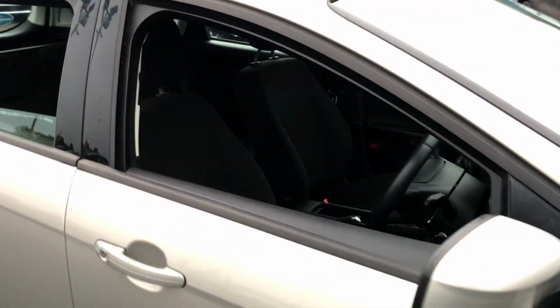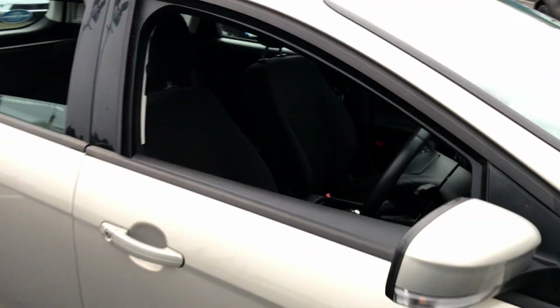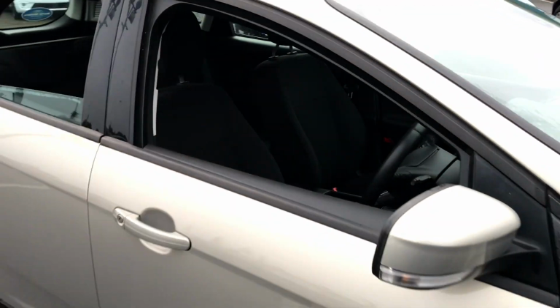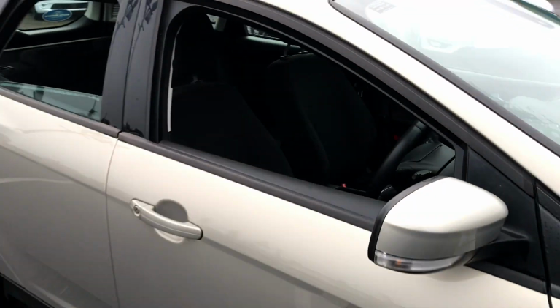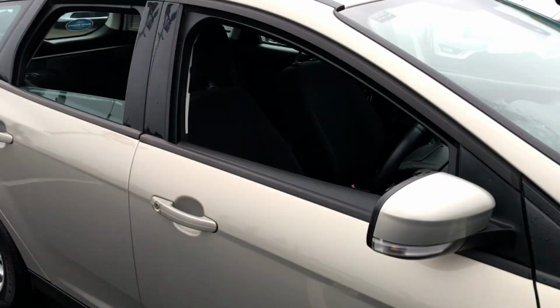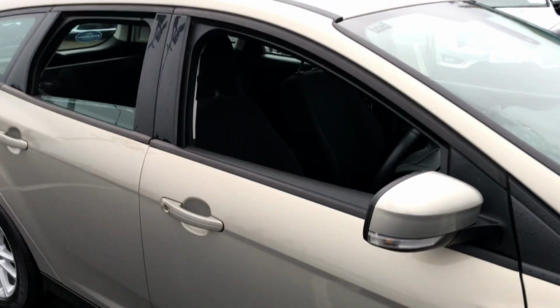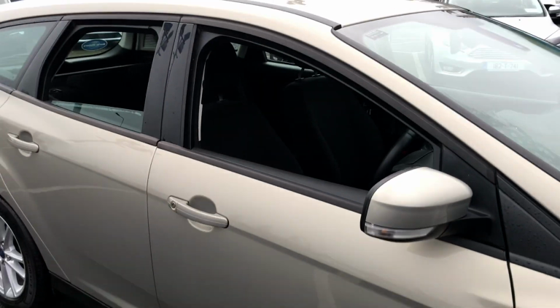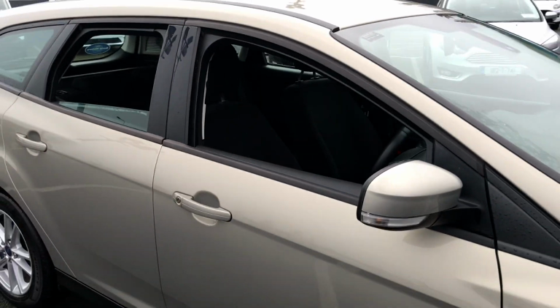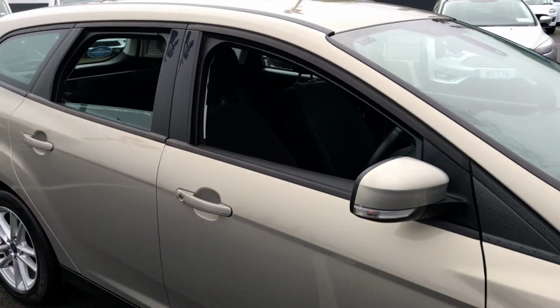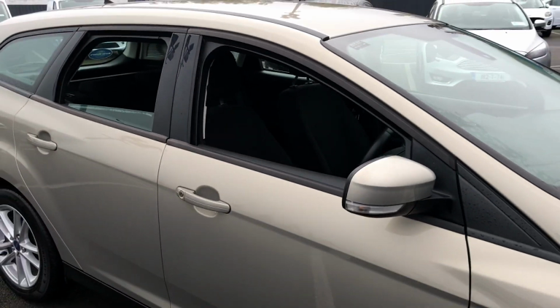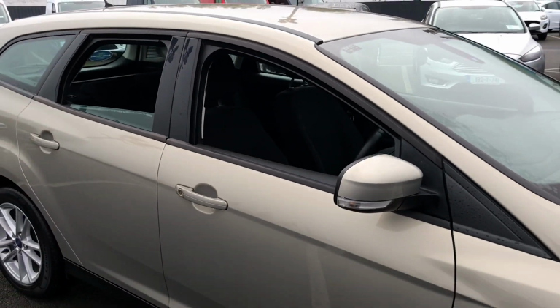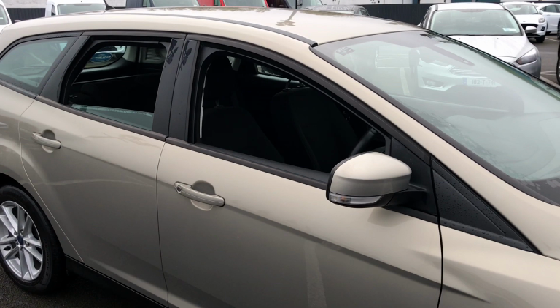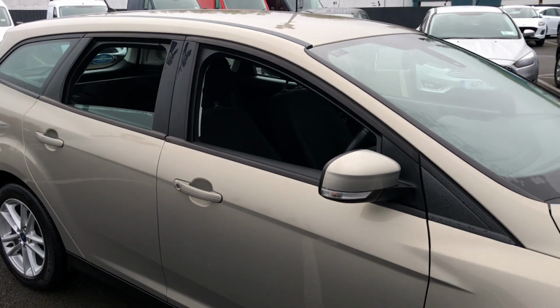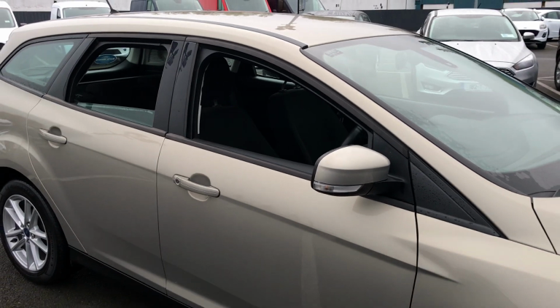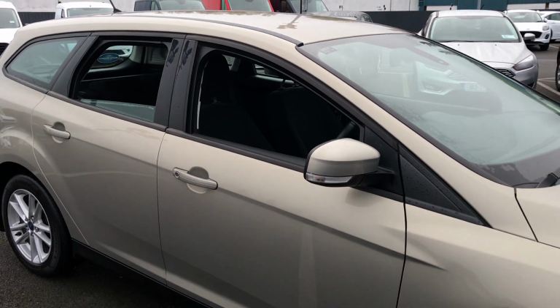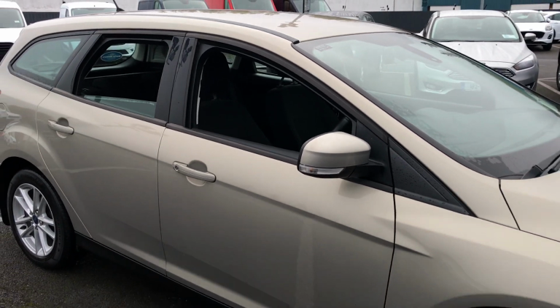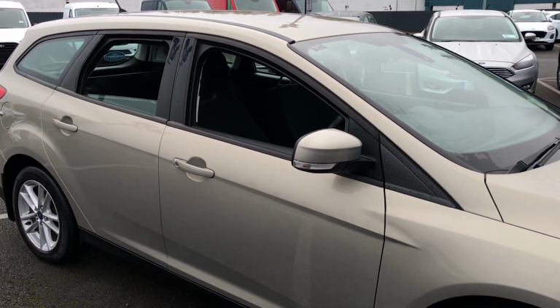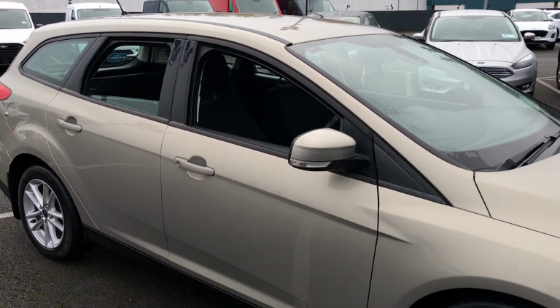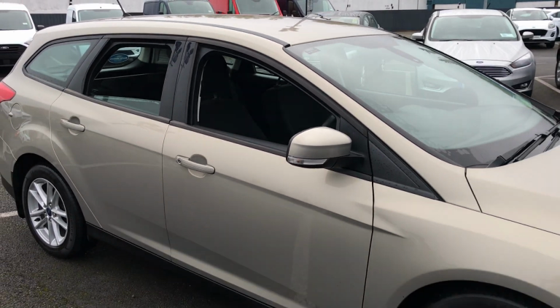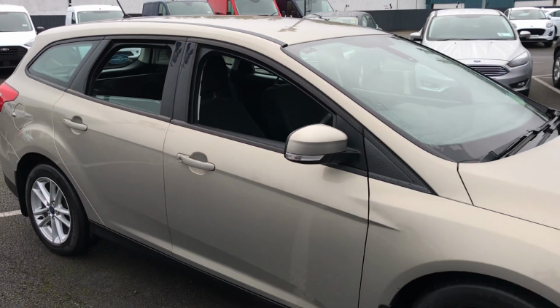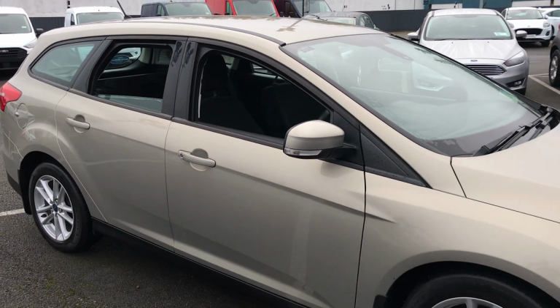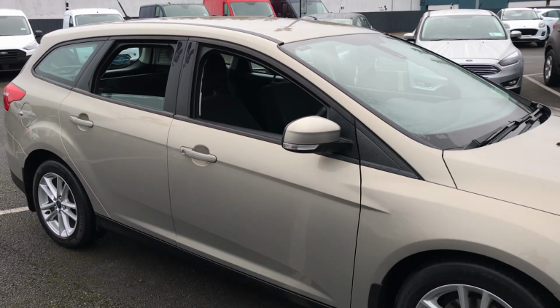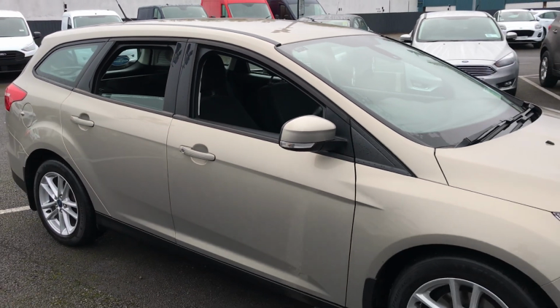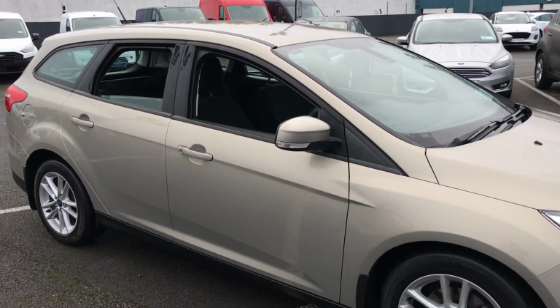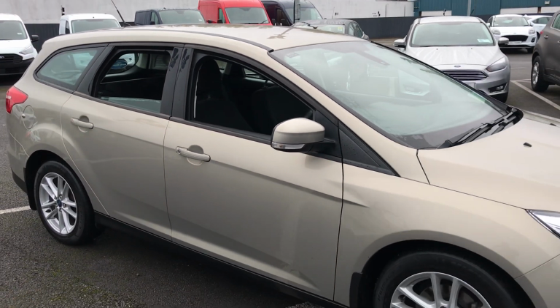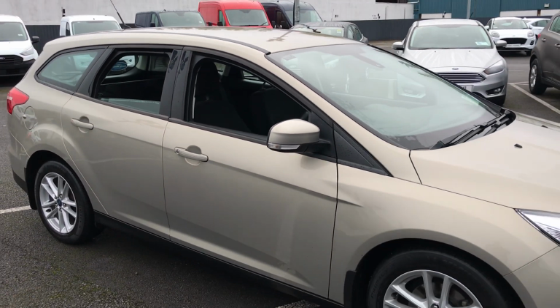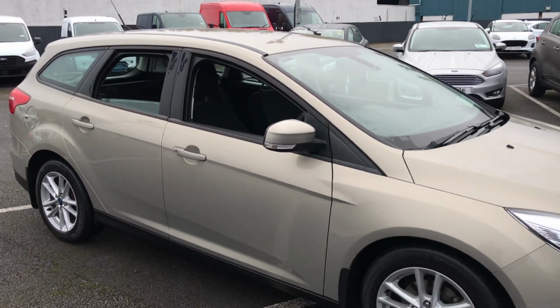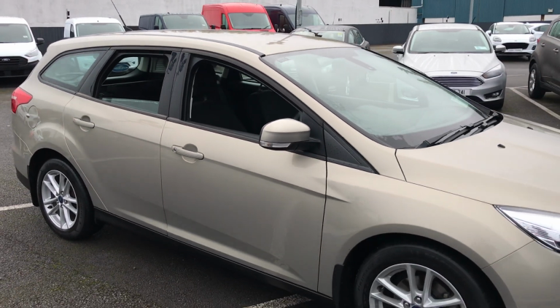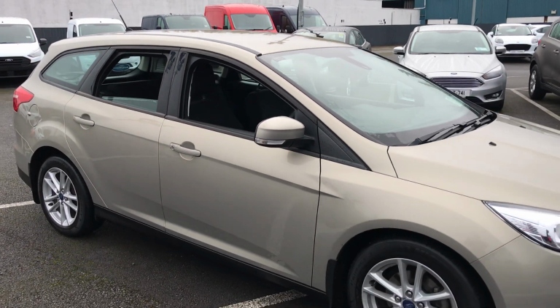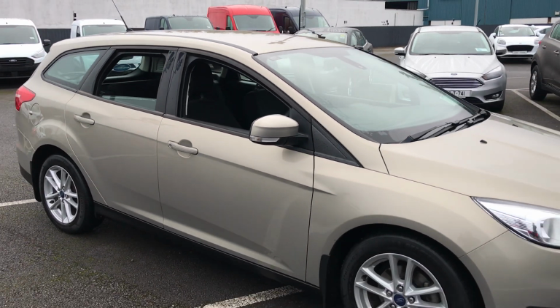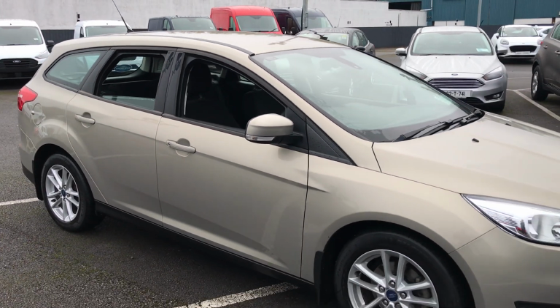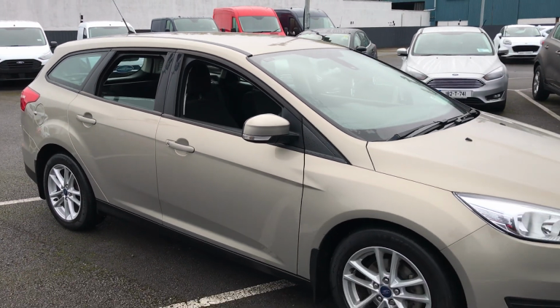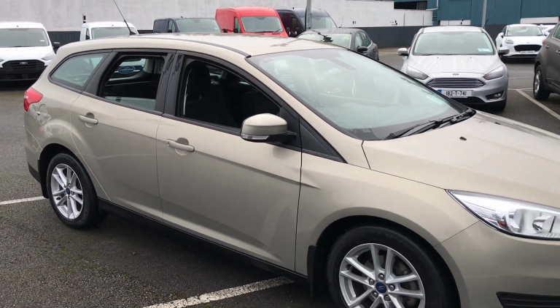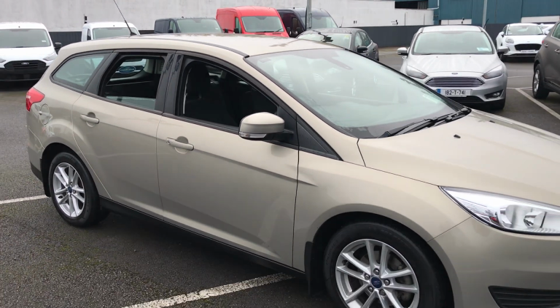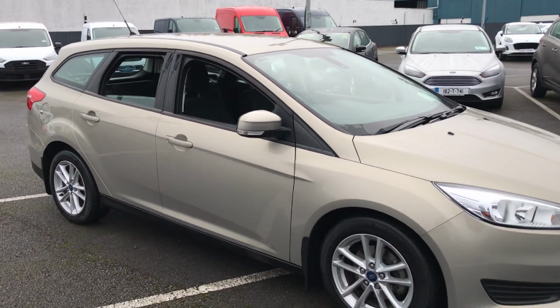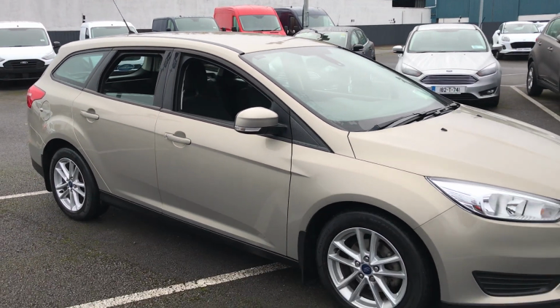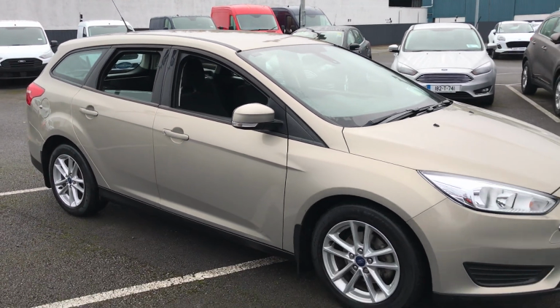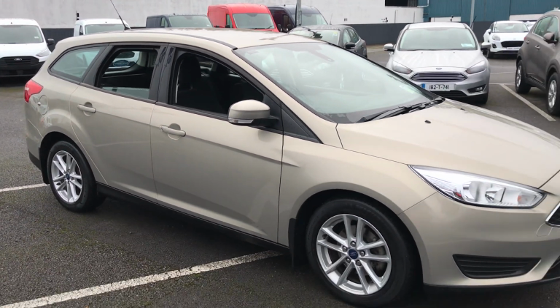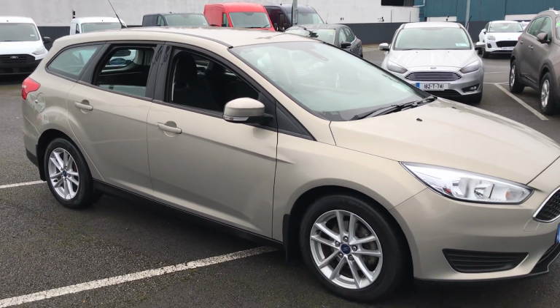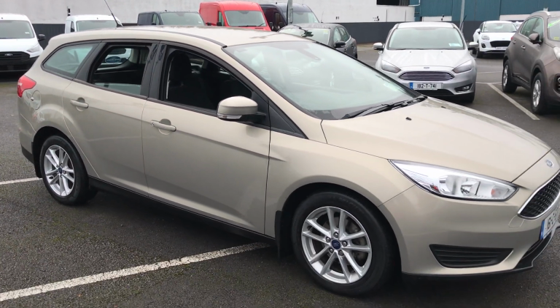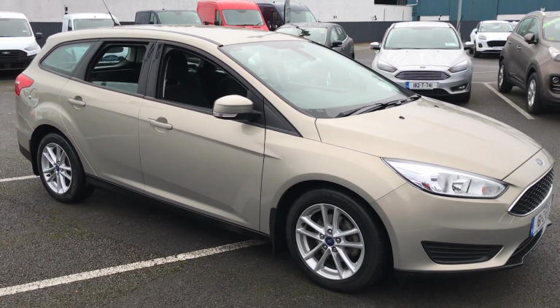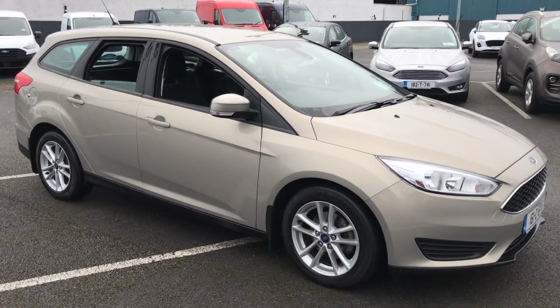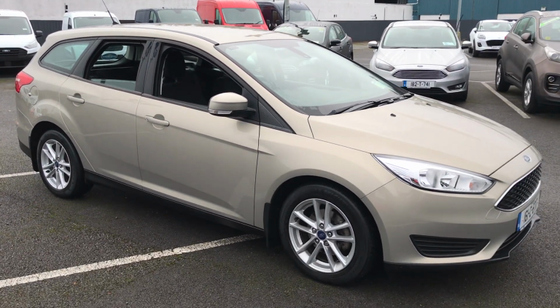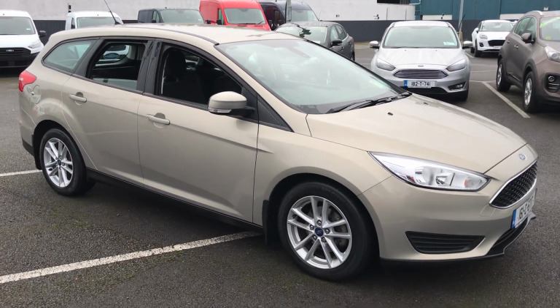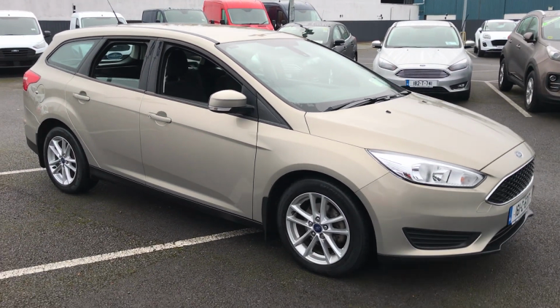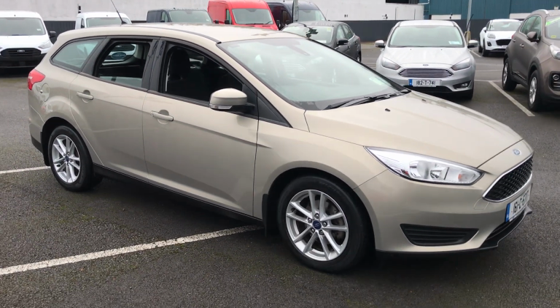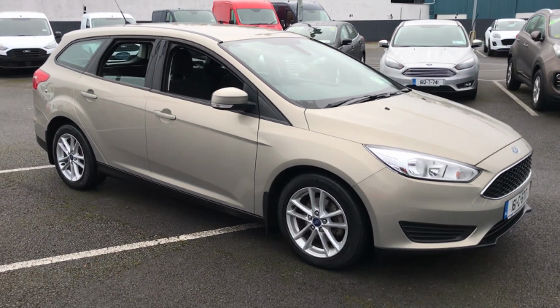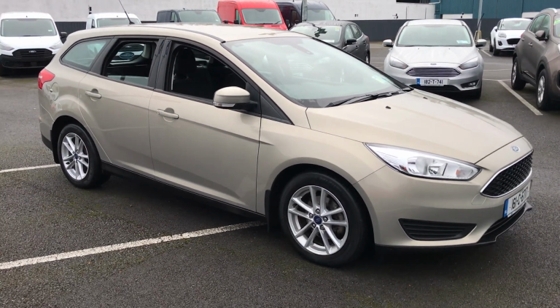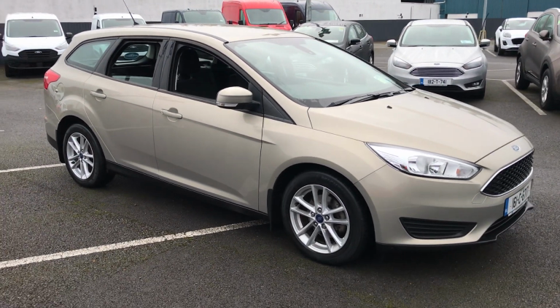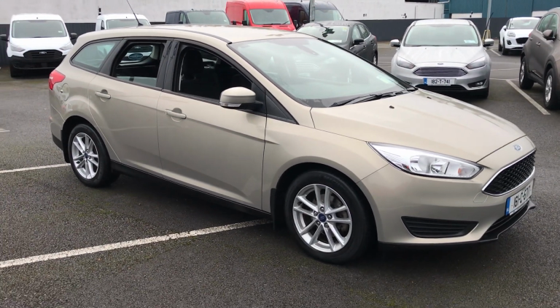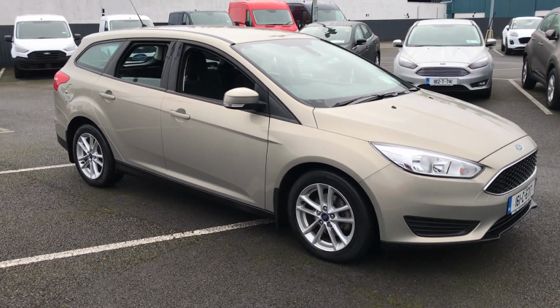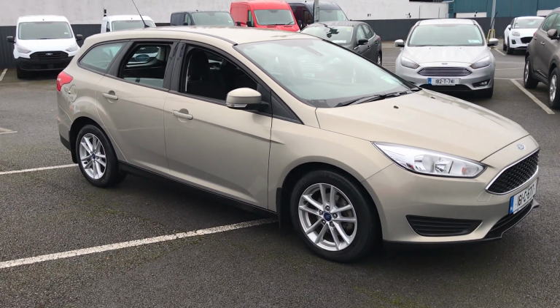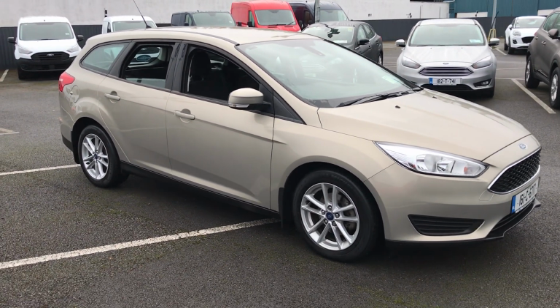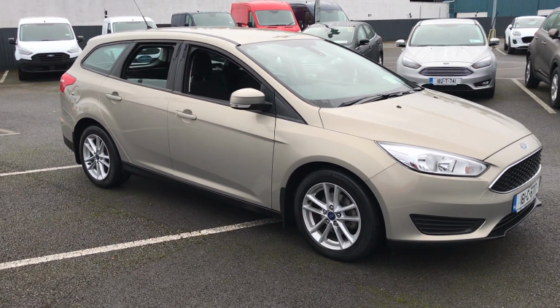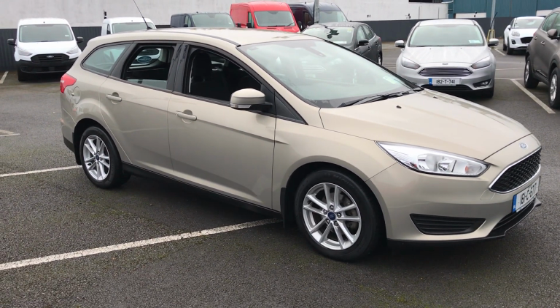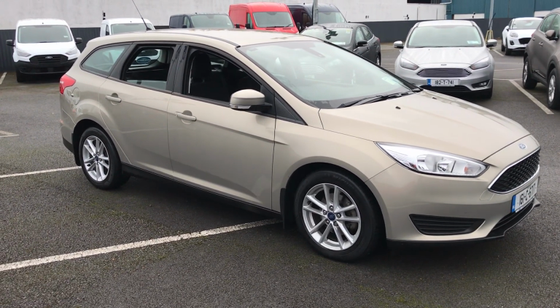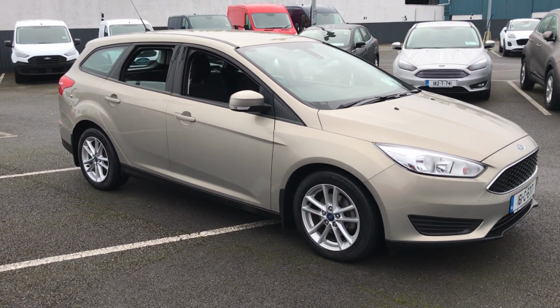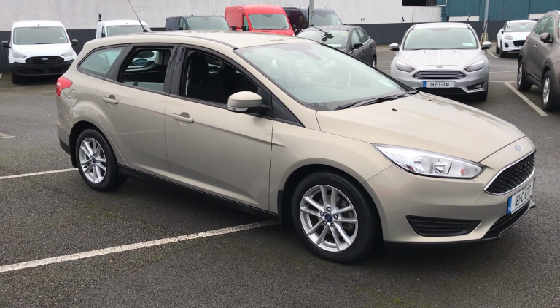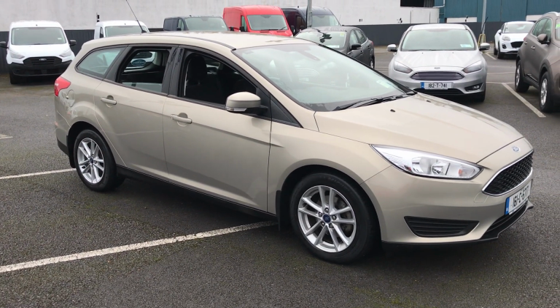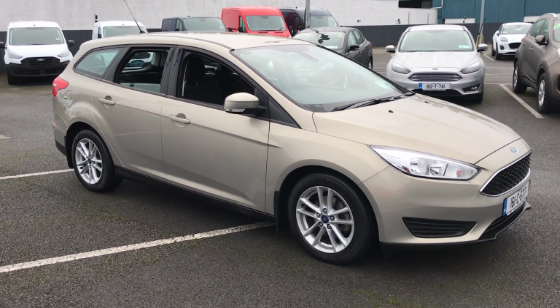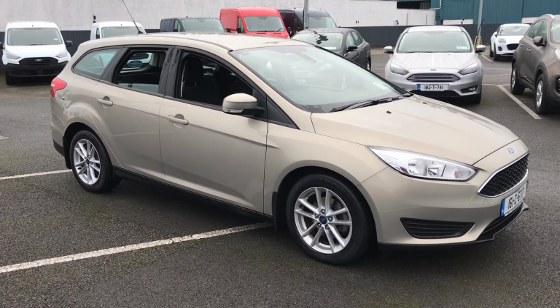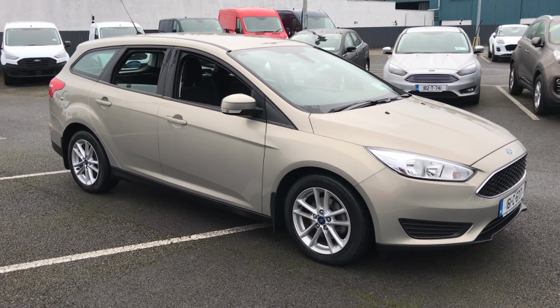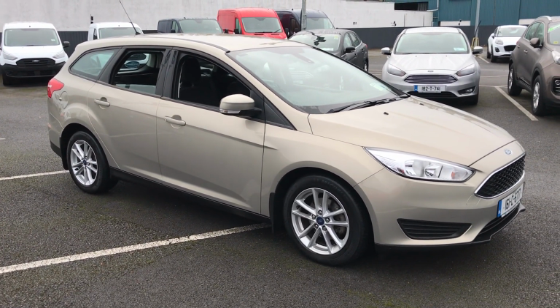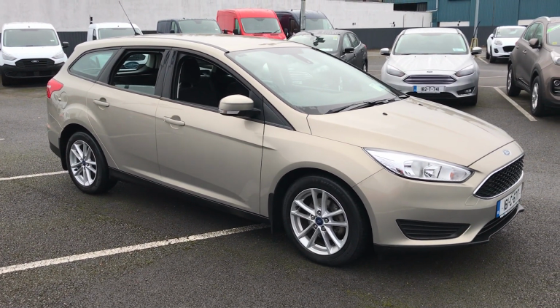If you want any more information on this car, give us a call at 052 612 5300. Thanks.